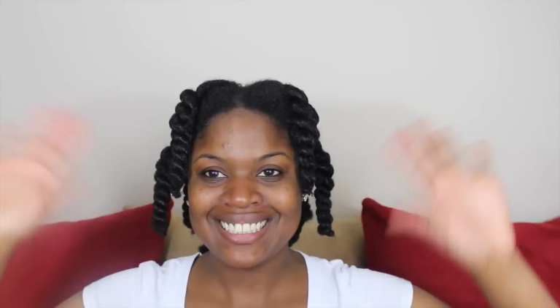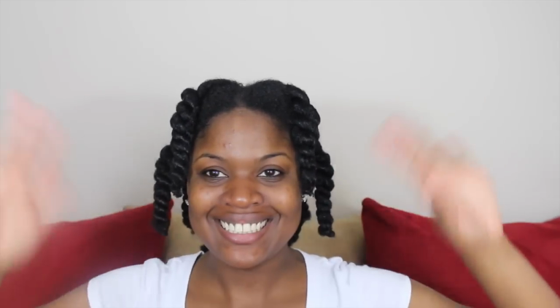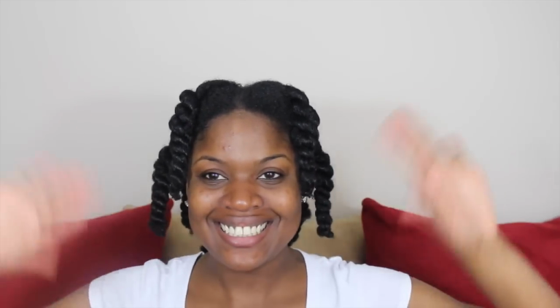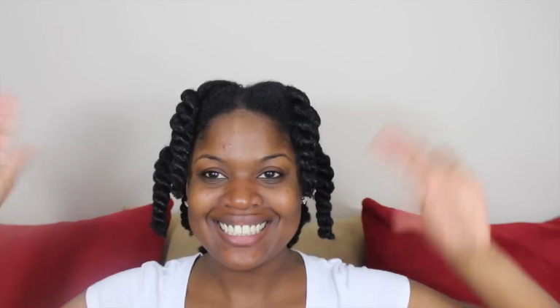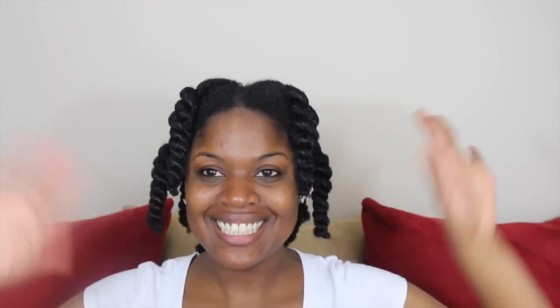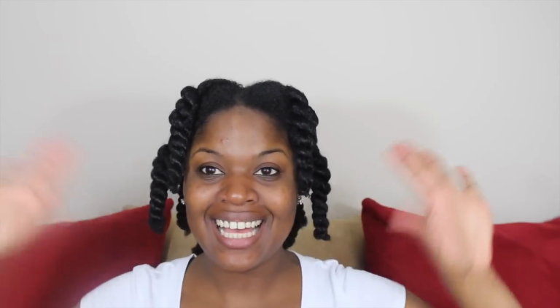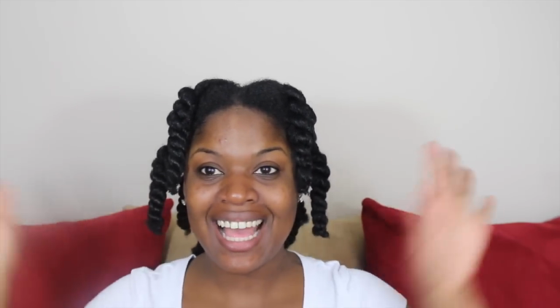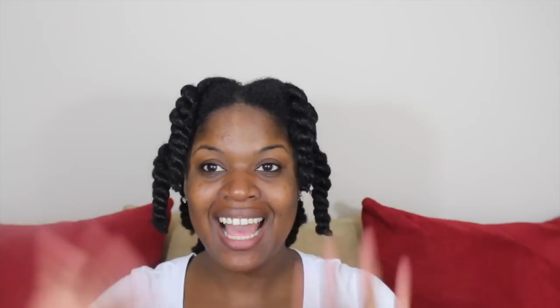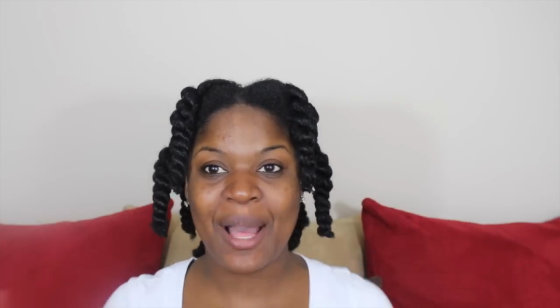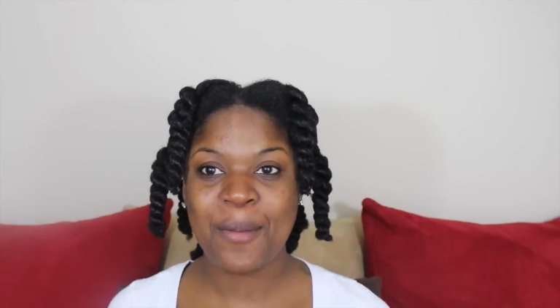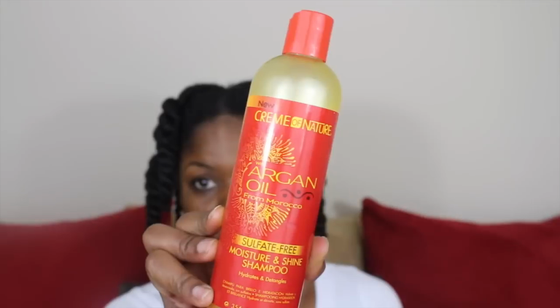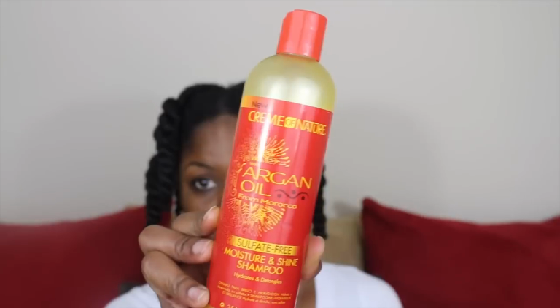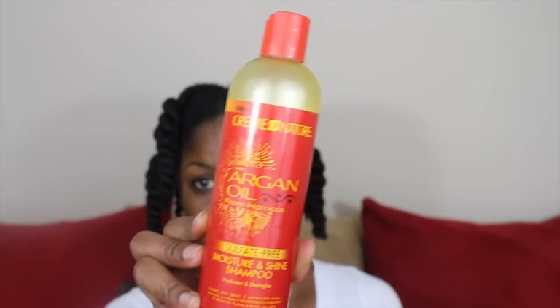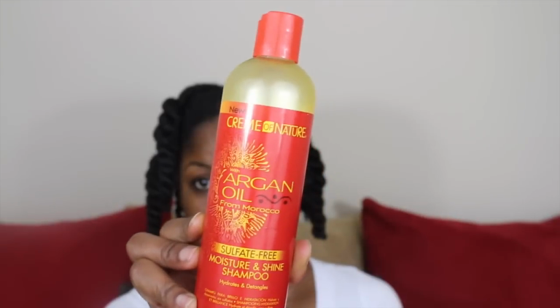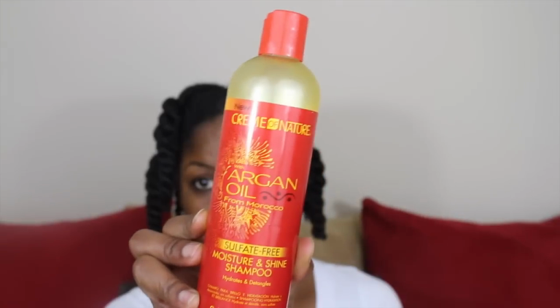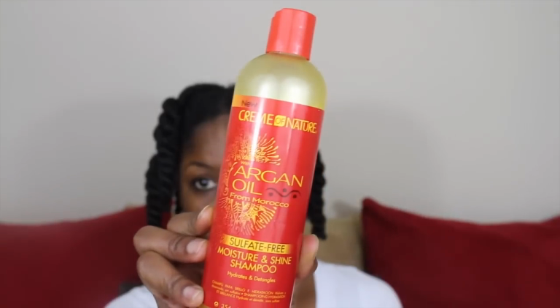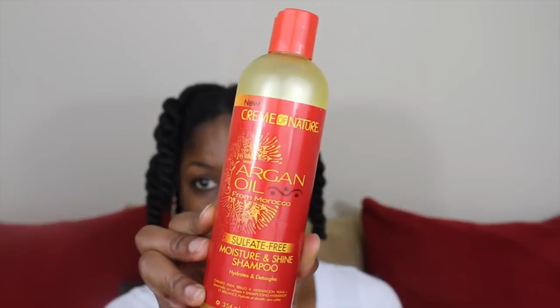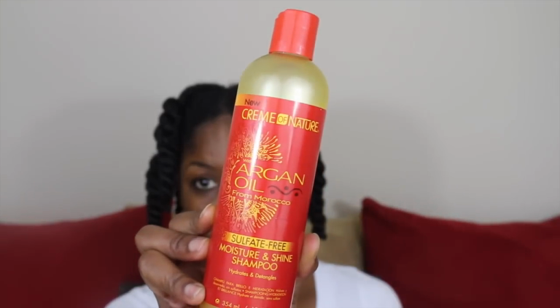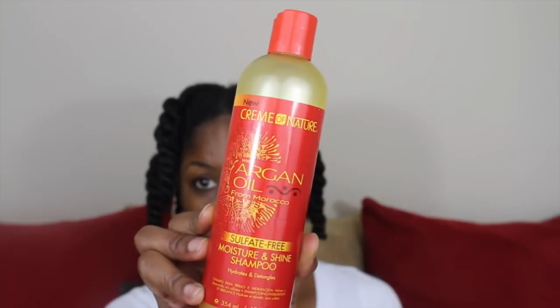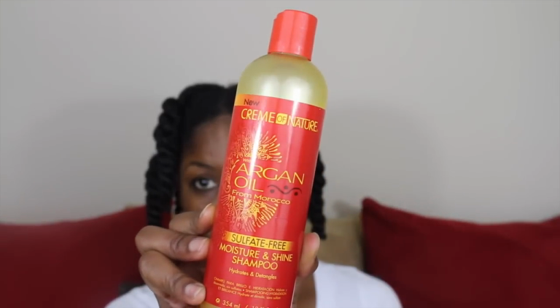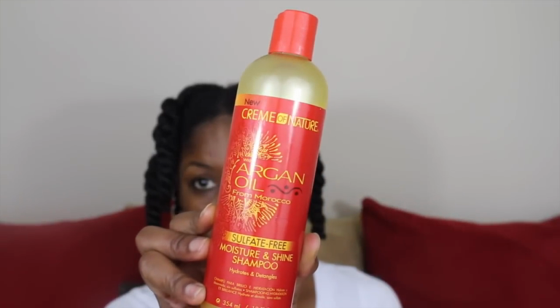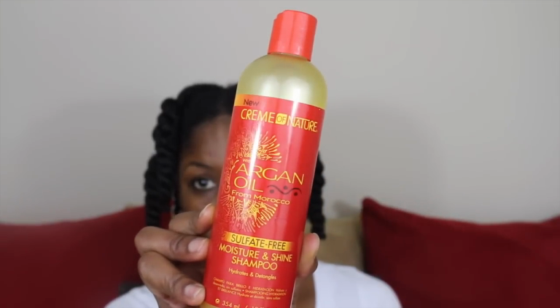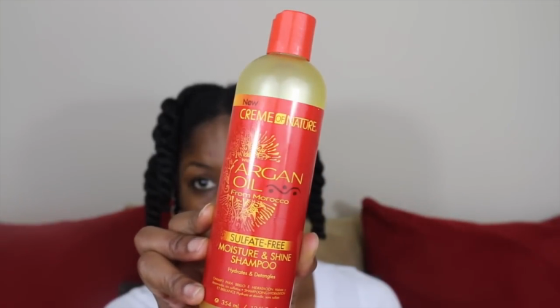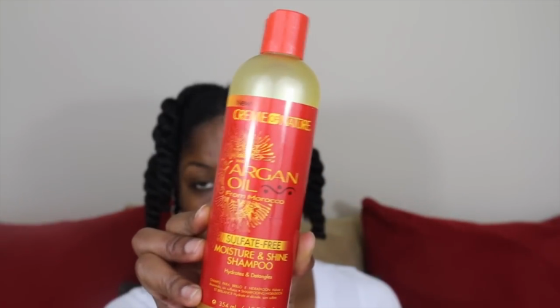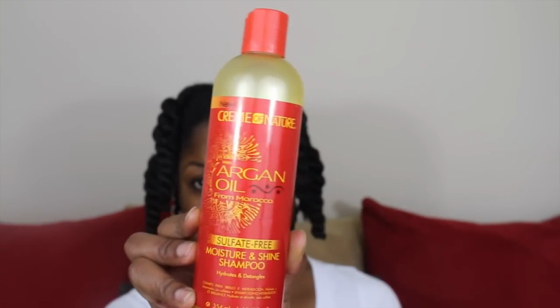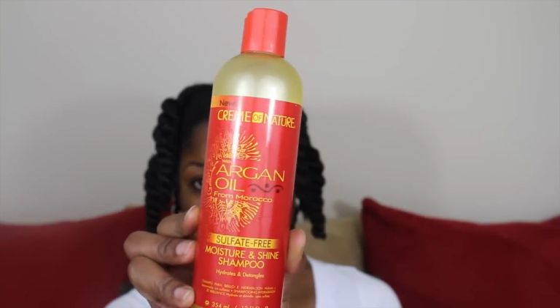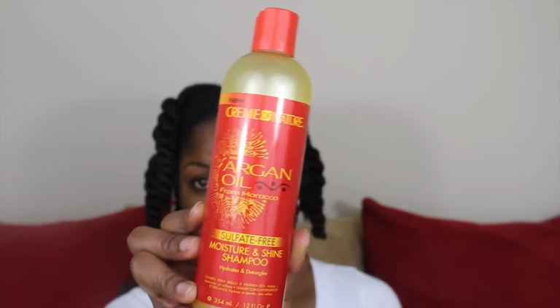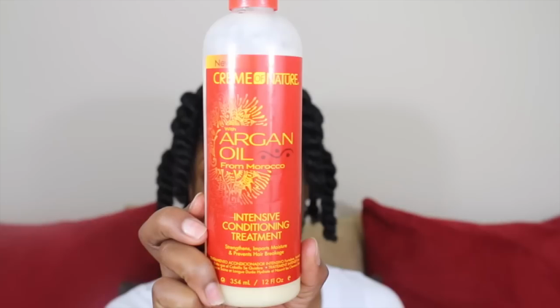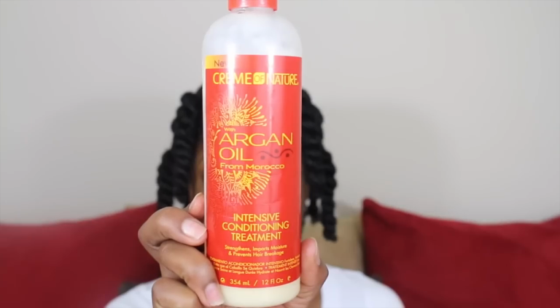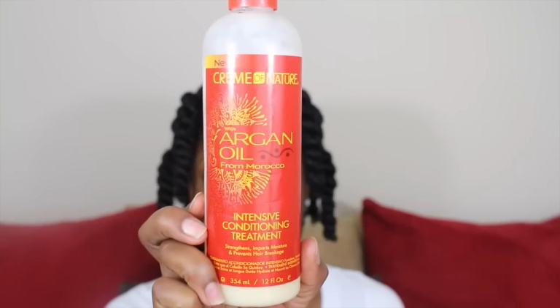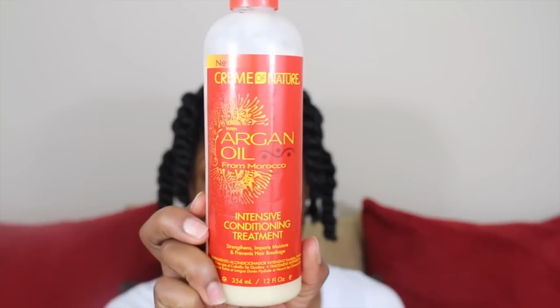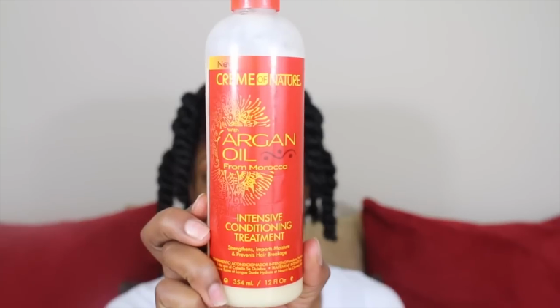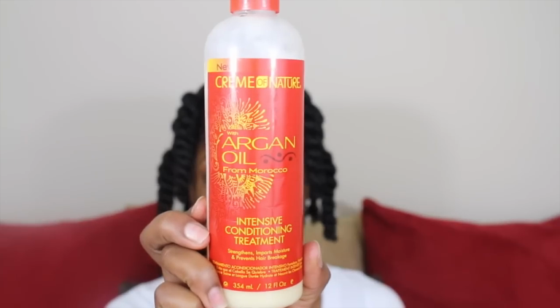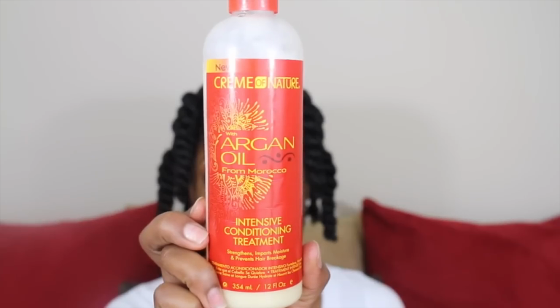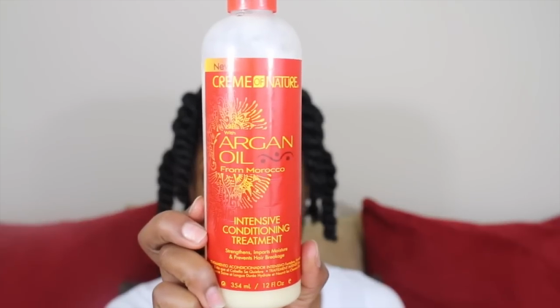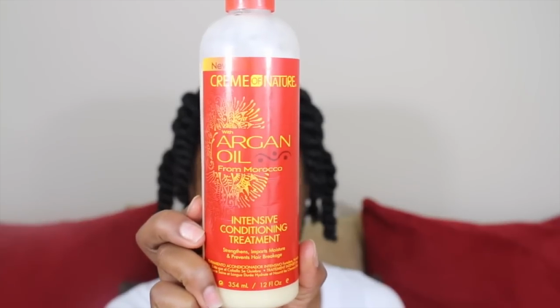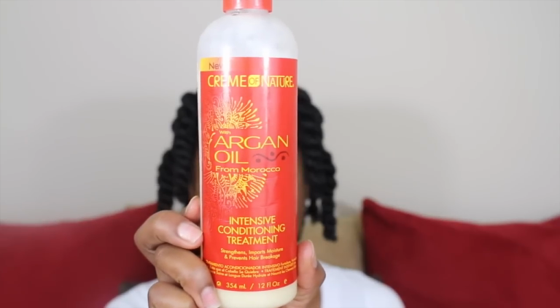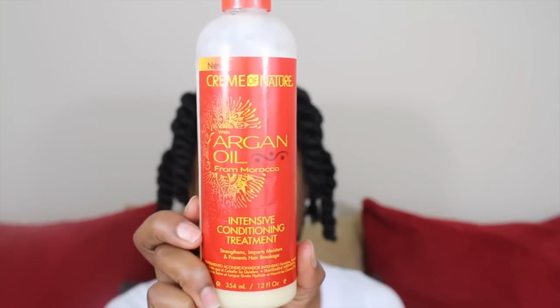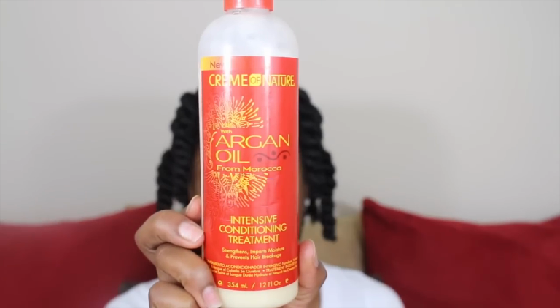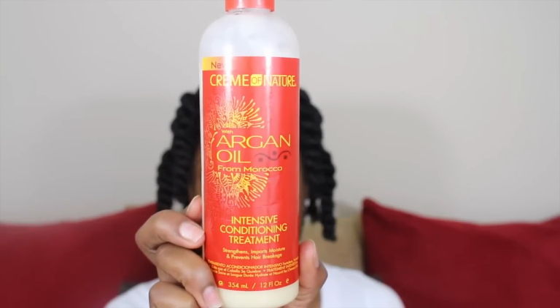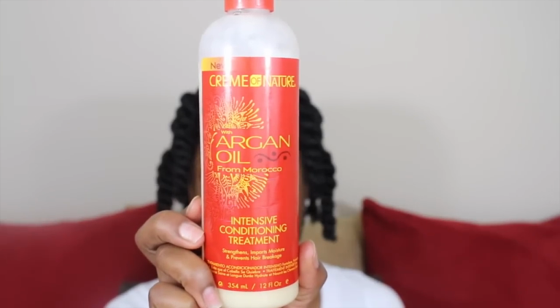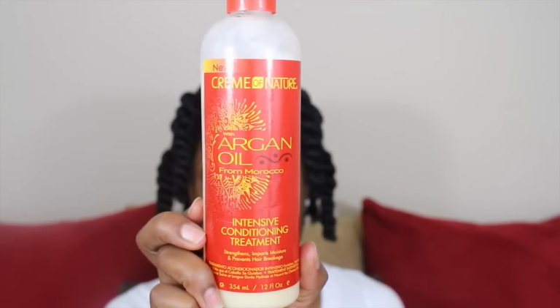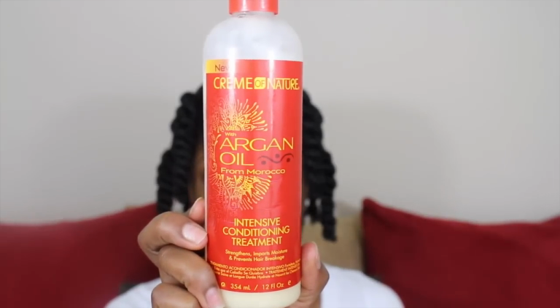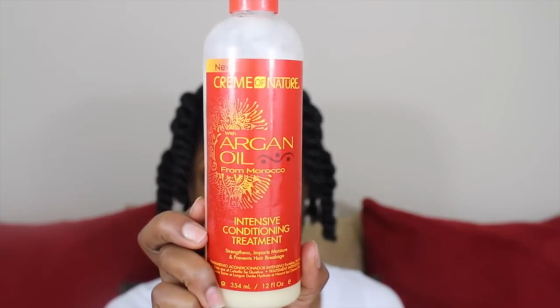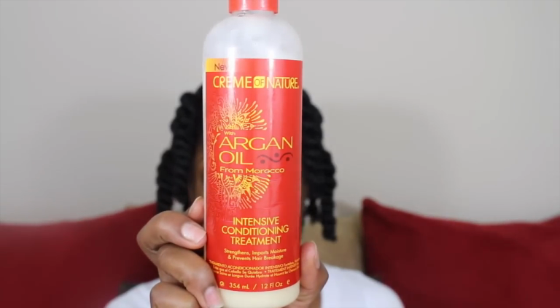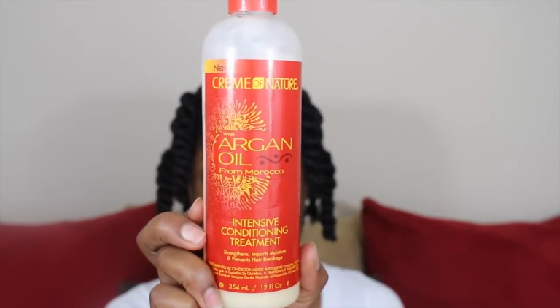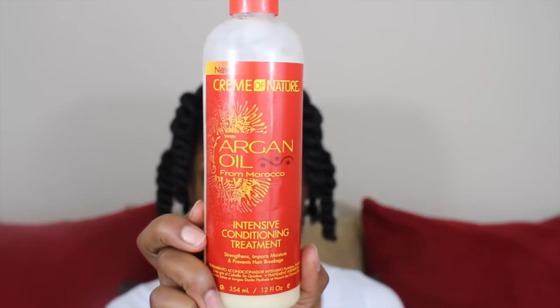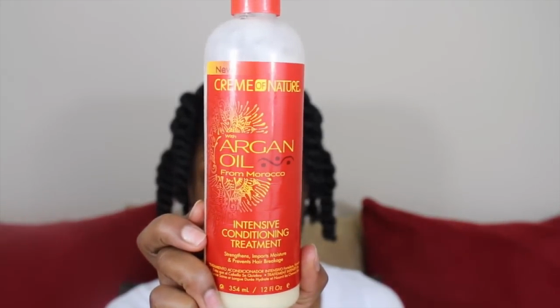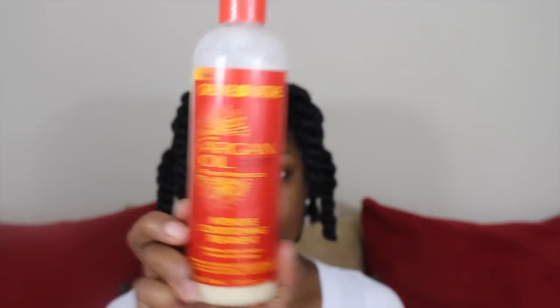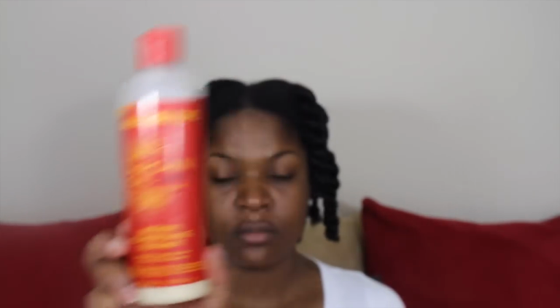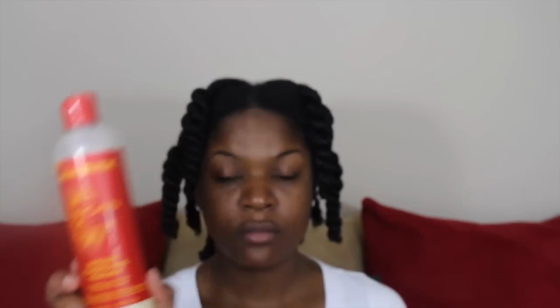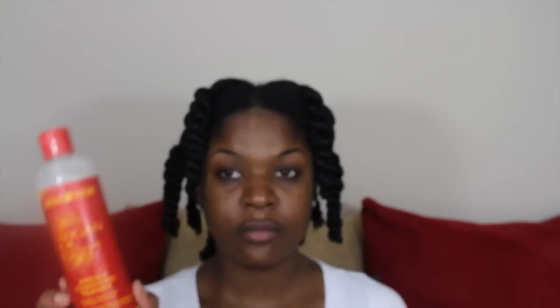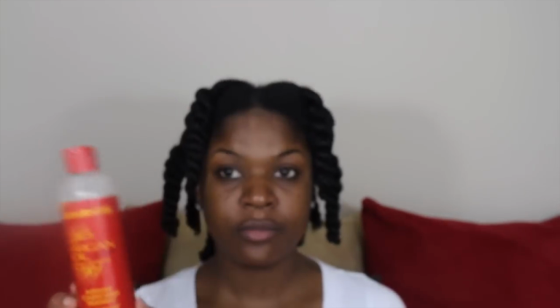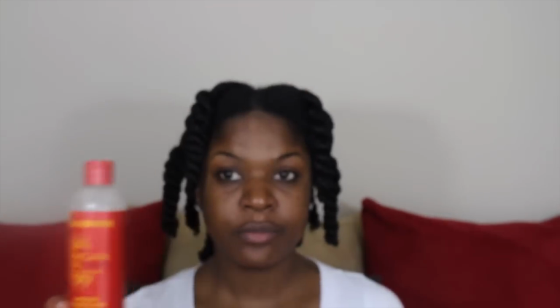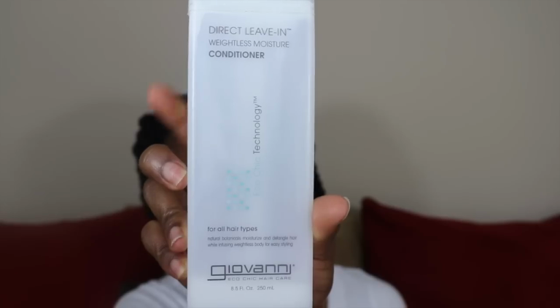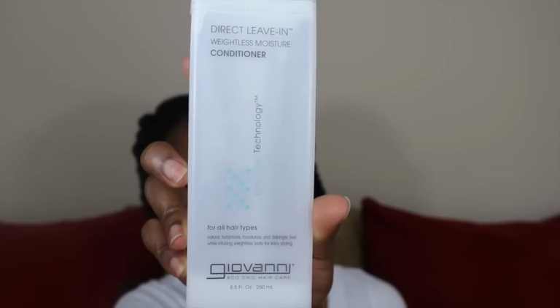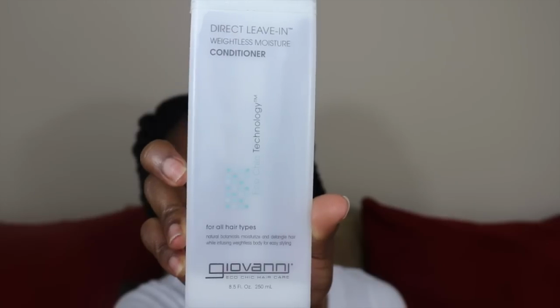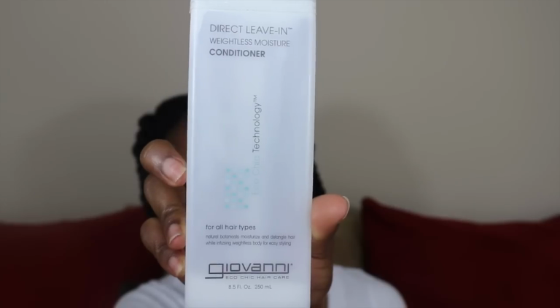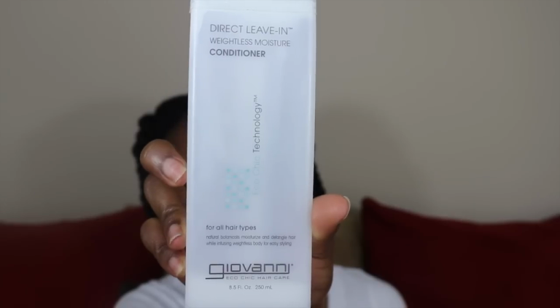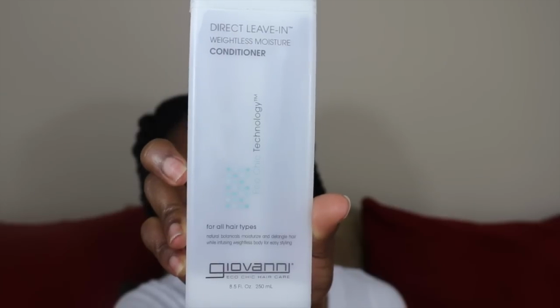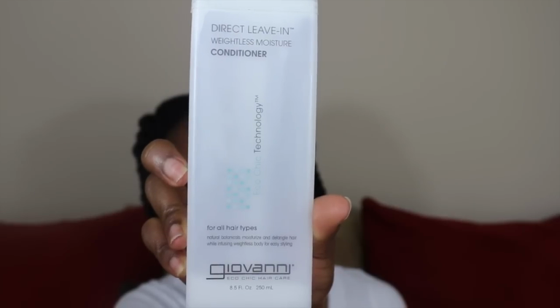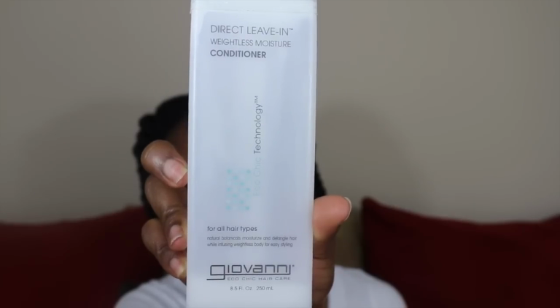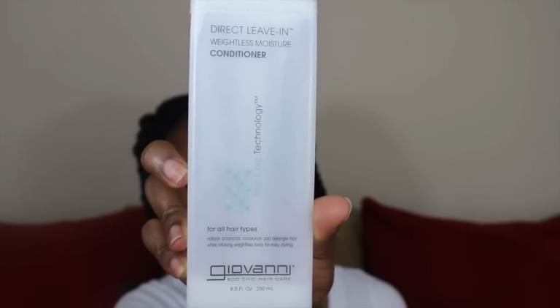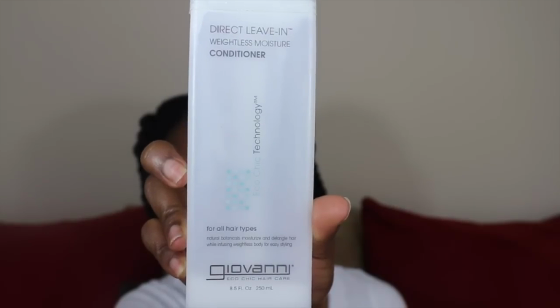Okay so before I styled, I washed my hair and I conditioned it and then I added some Giovanni's leave-in conditioner.